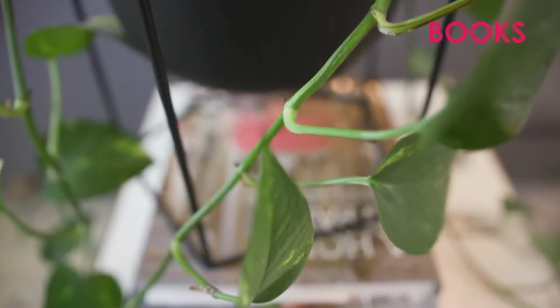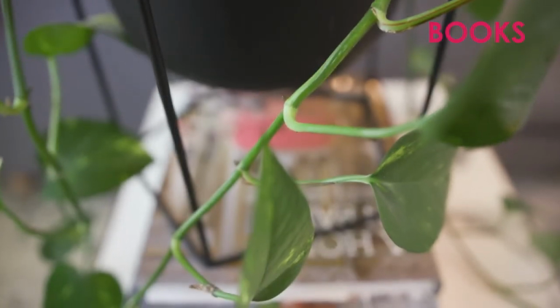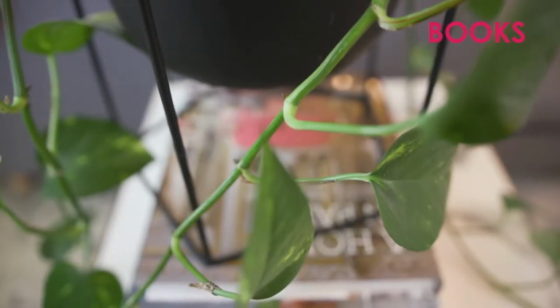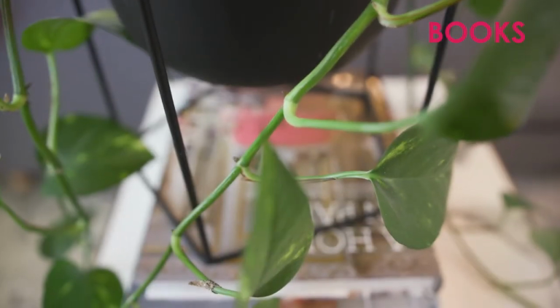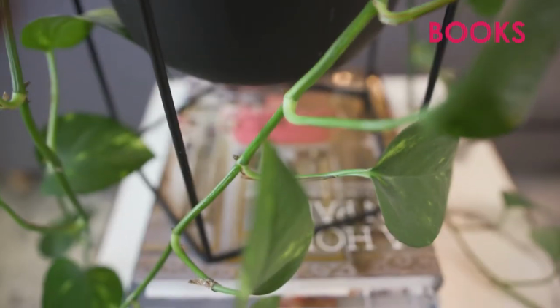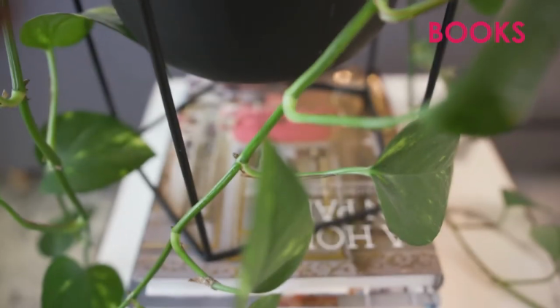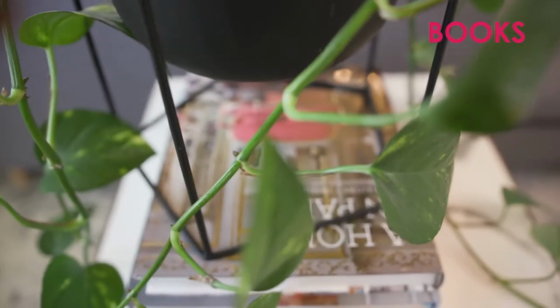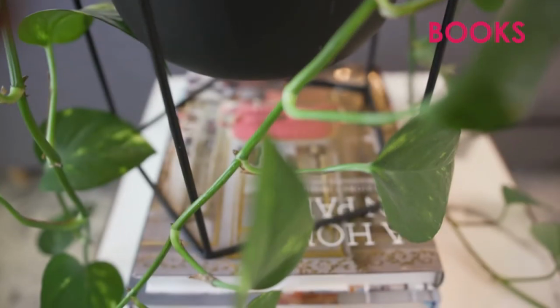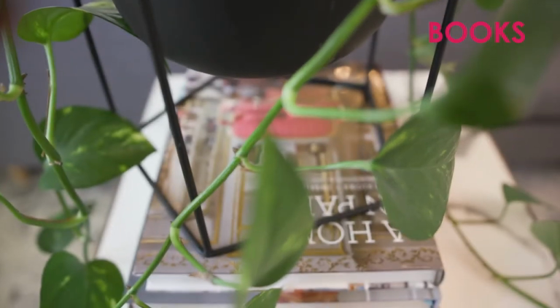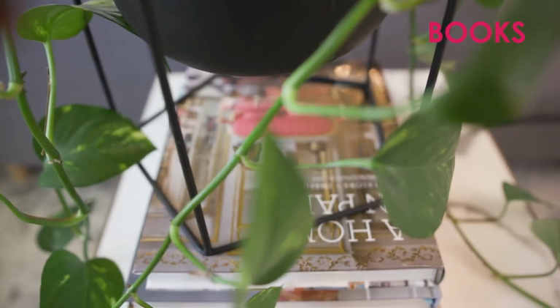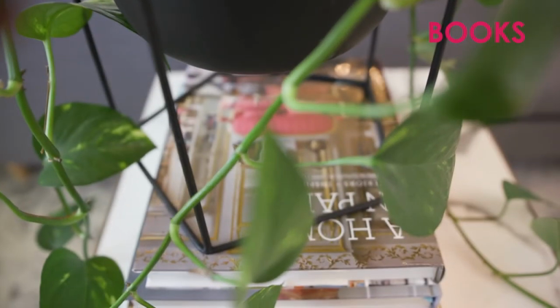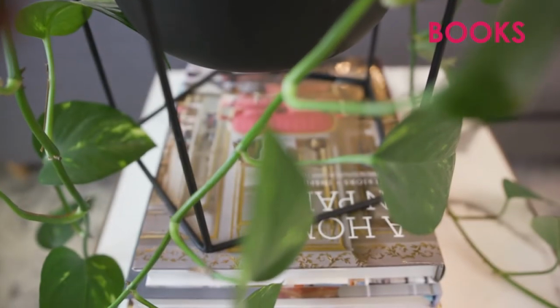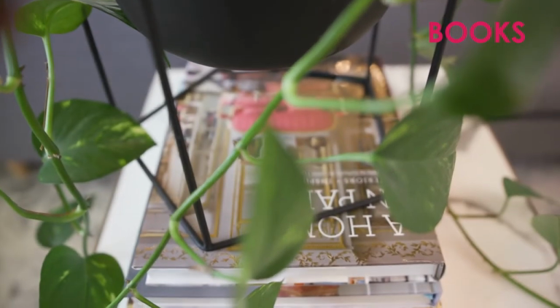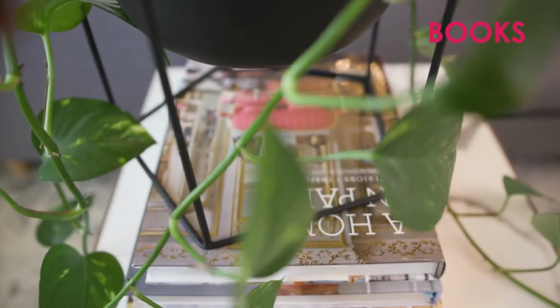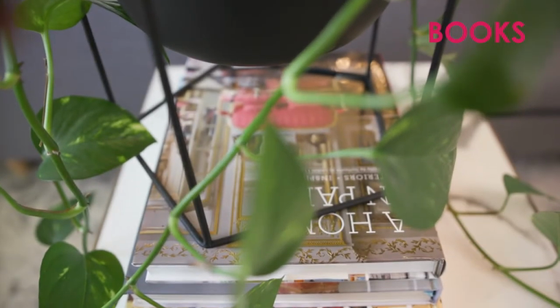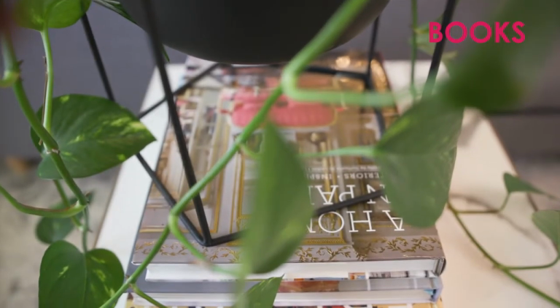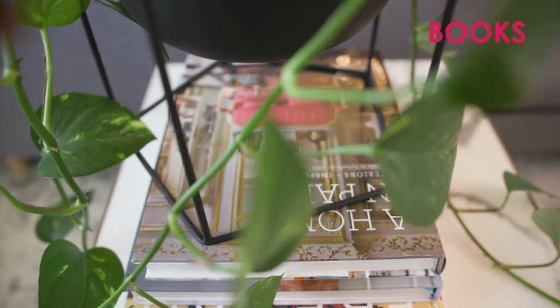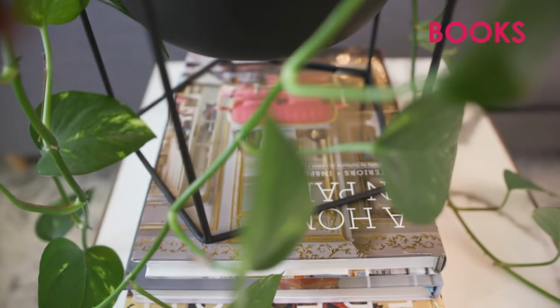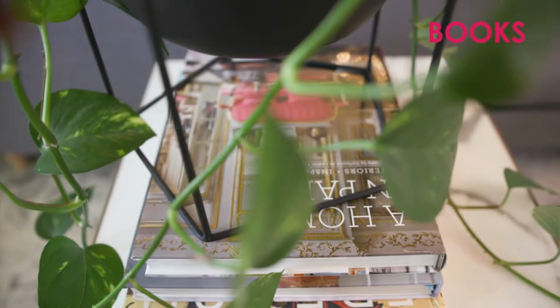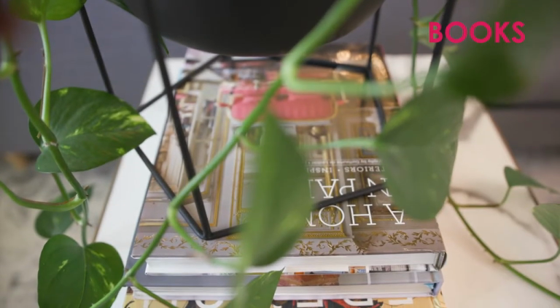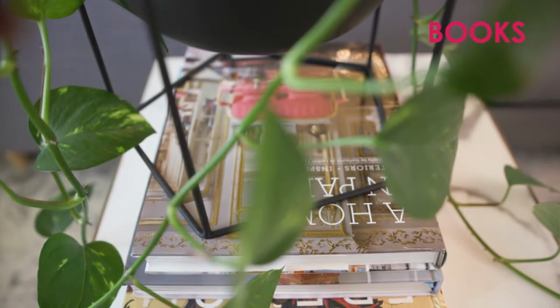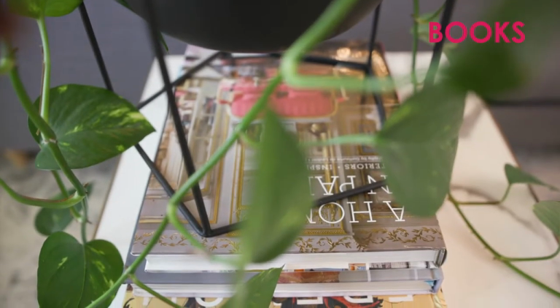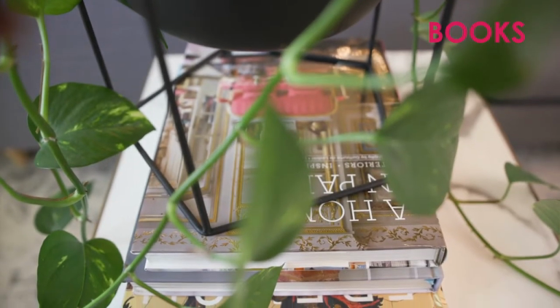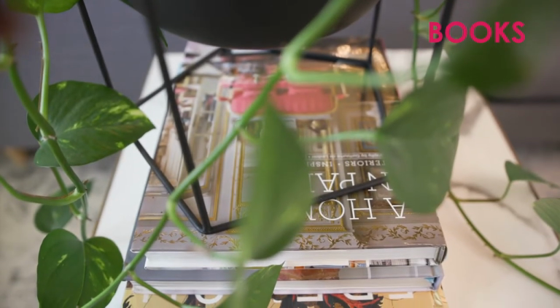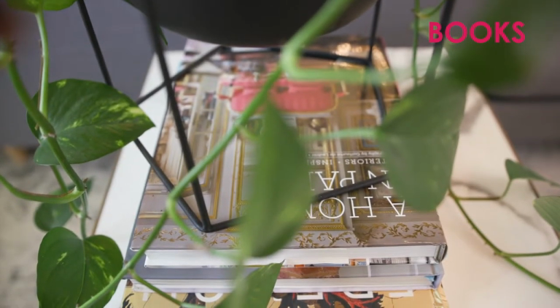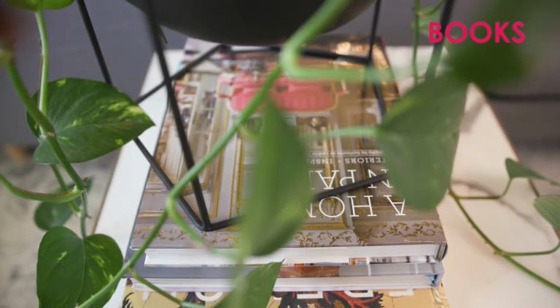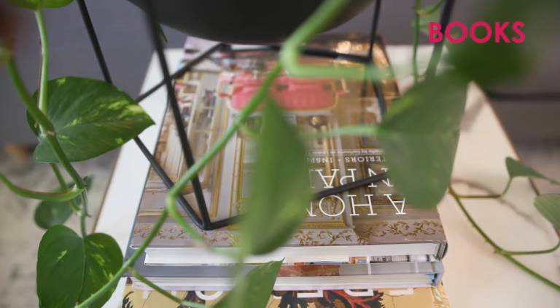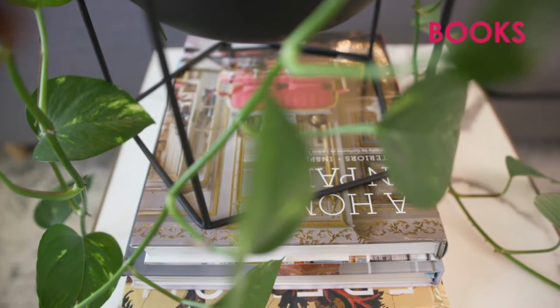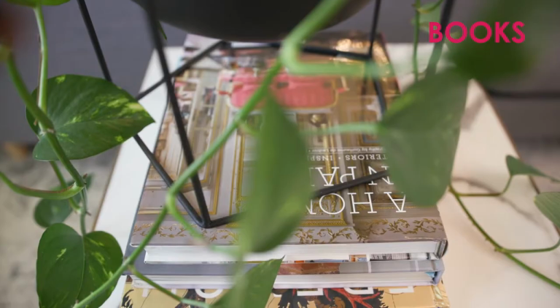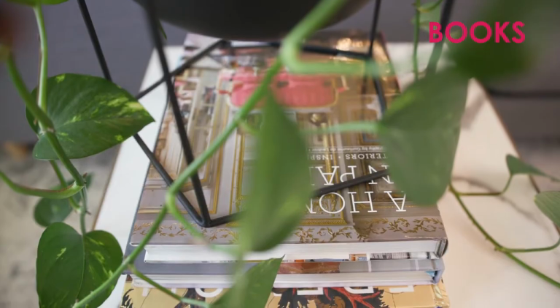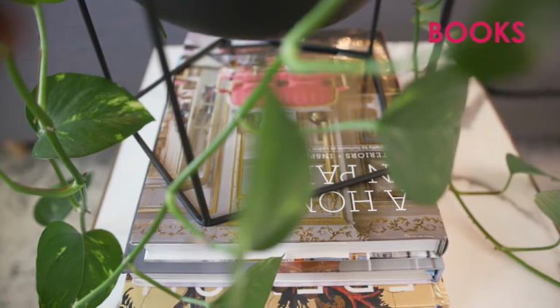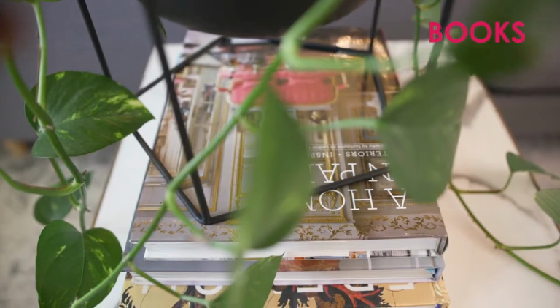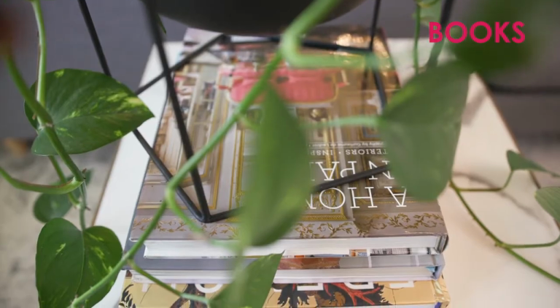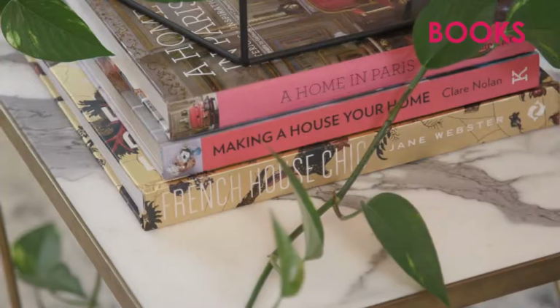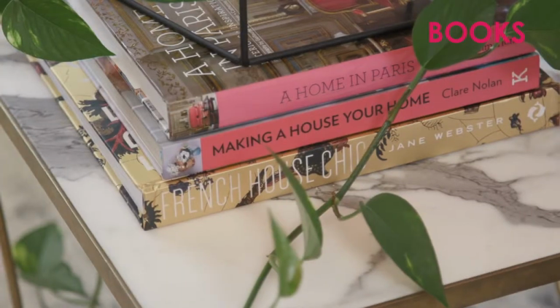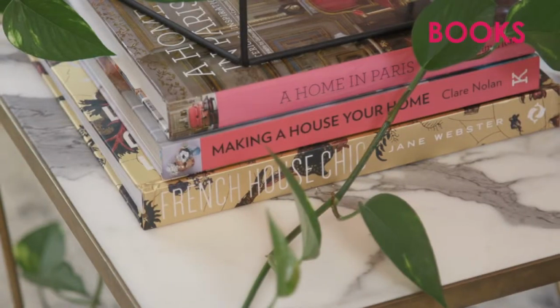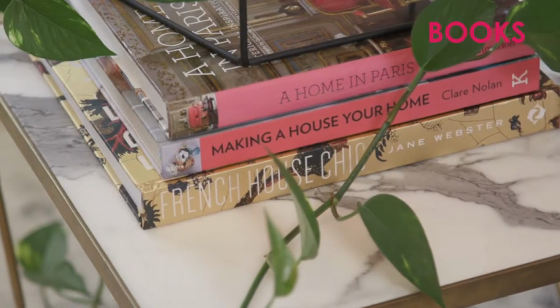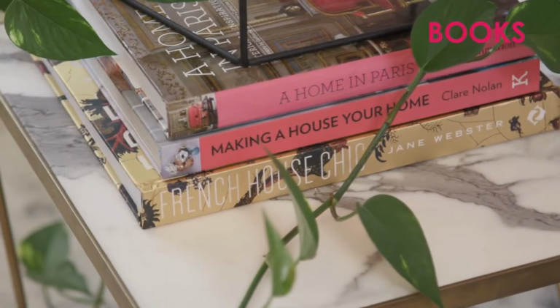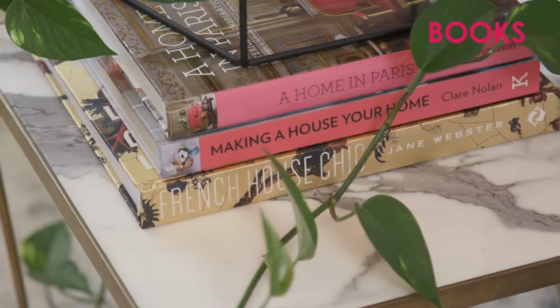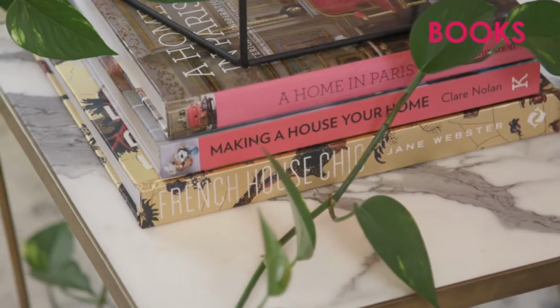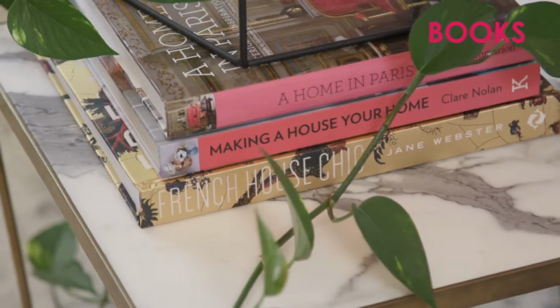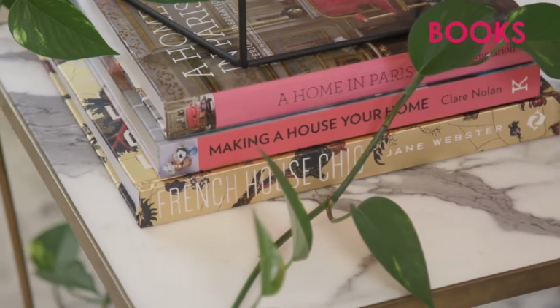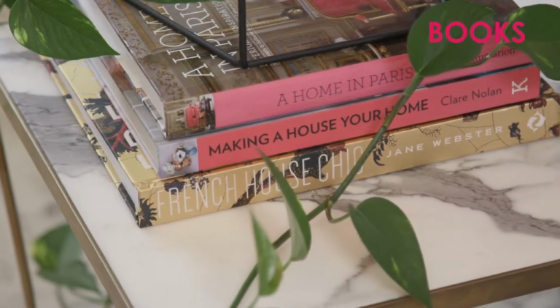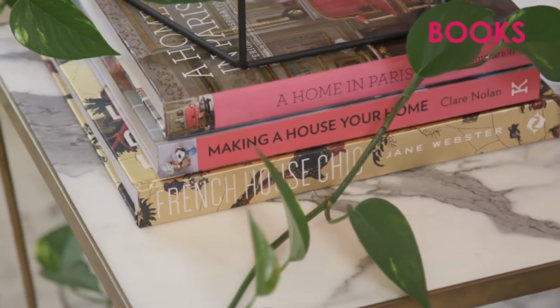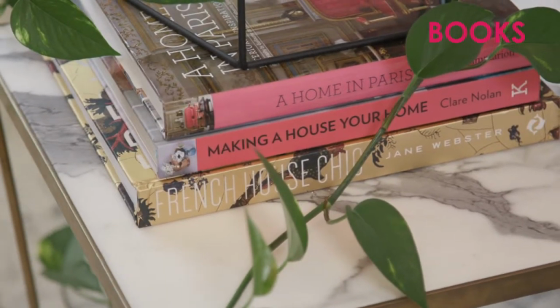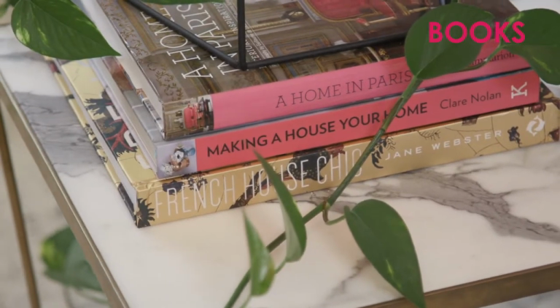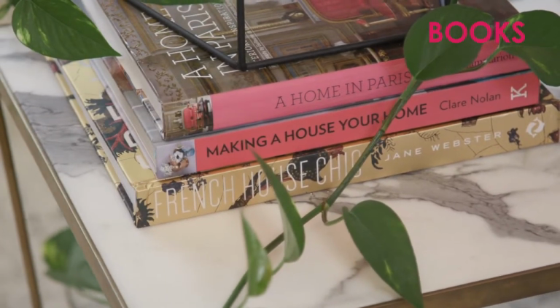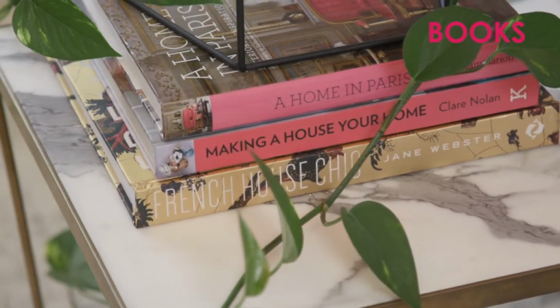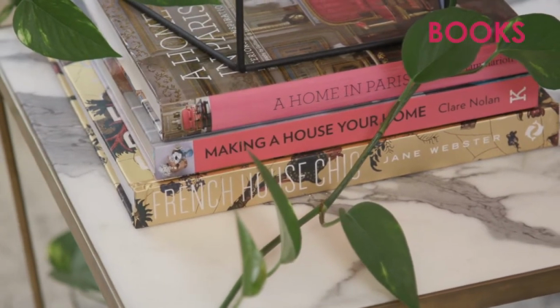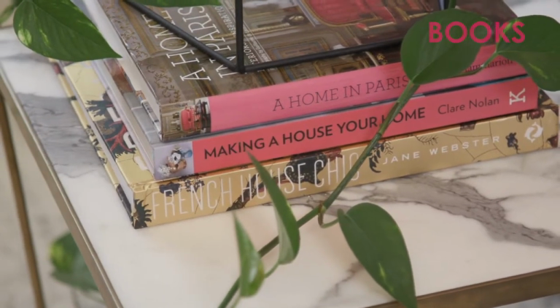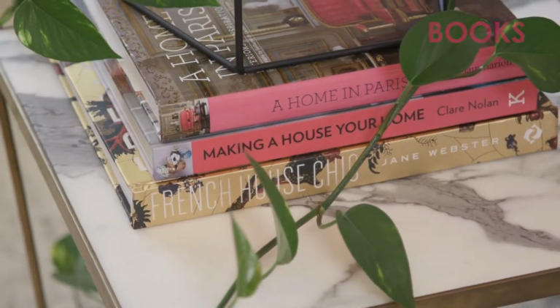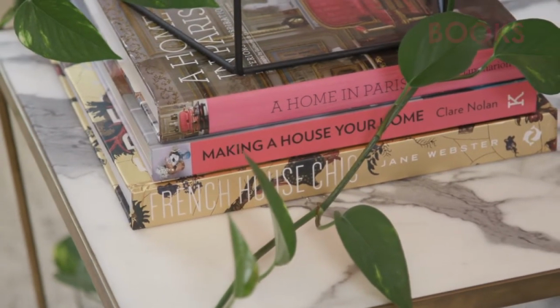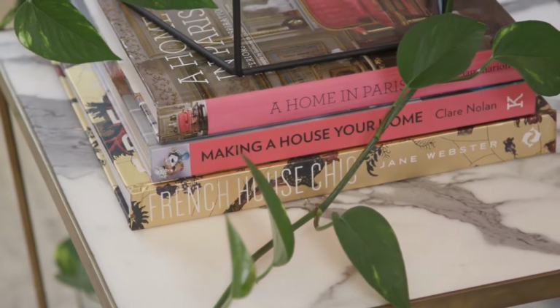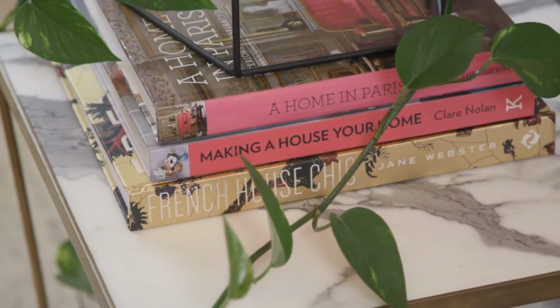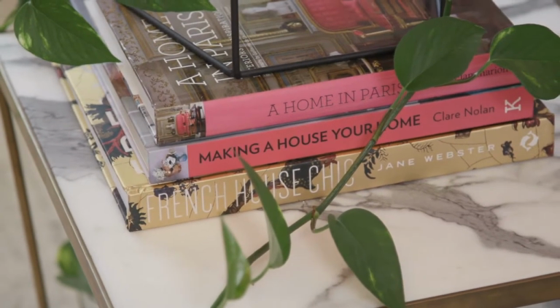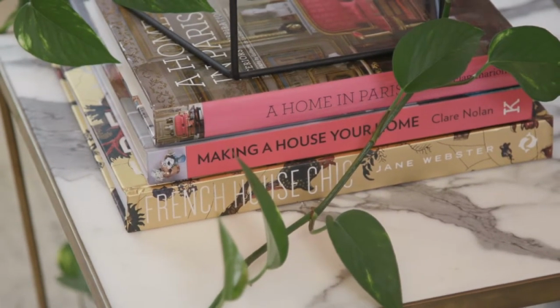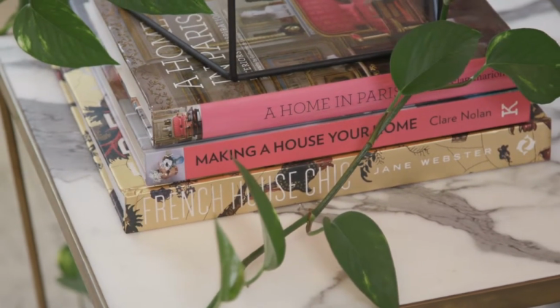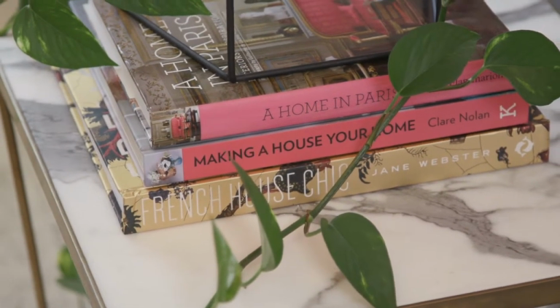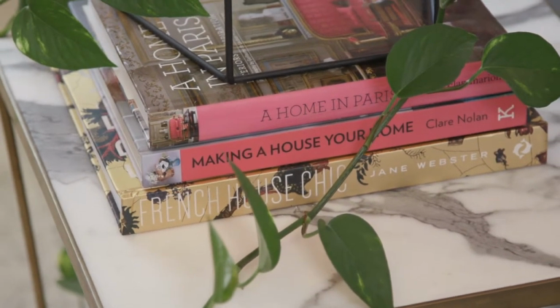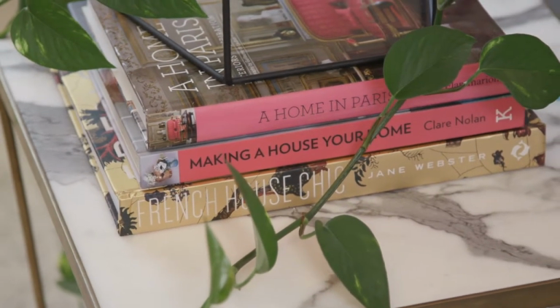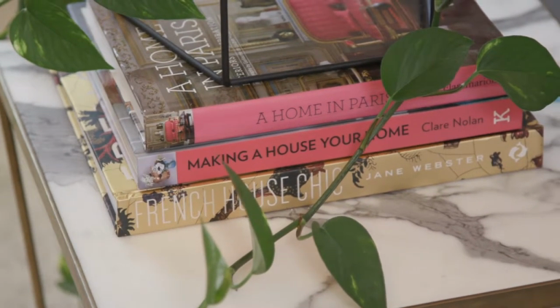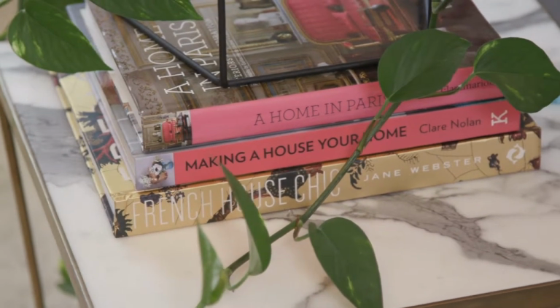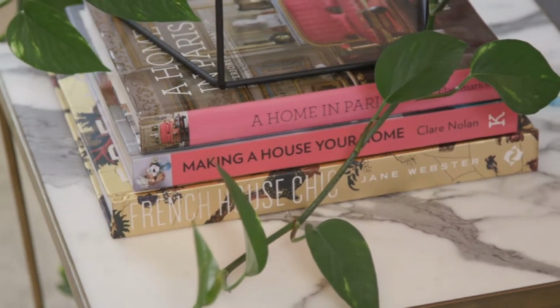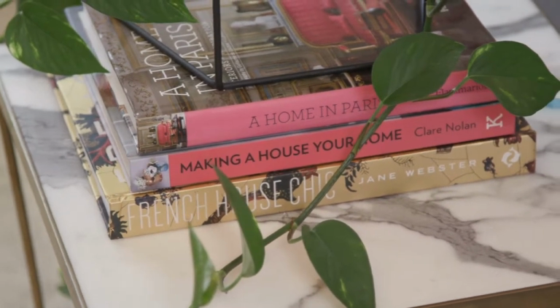Everybody has books and books are a great way to add some height to a display, a pop of colour and to really show people a bit more about the people who live in your home.